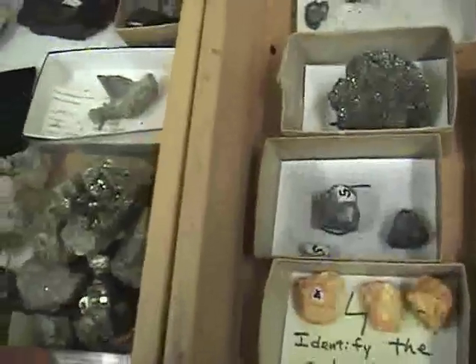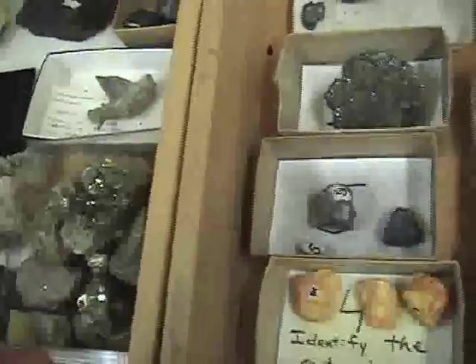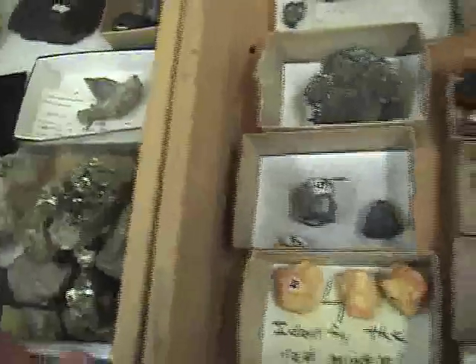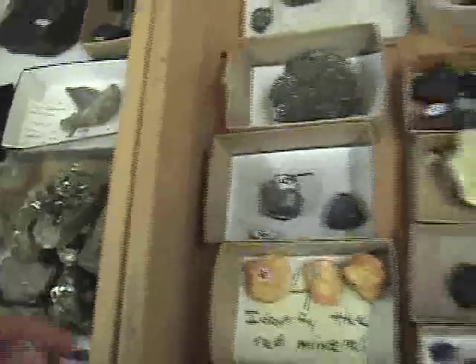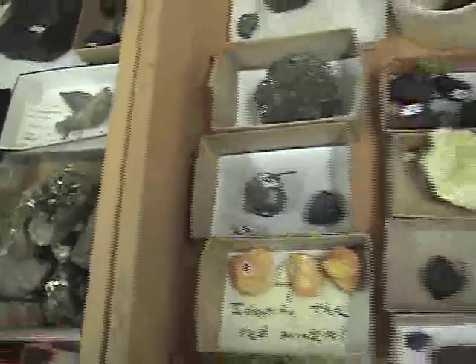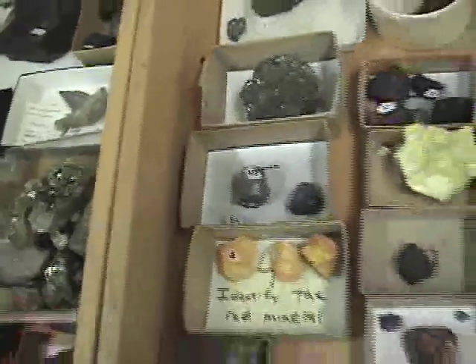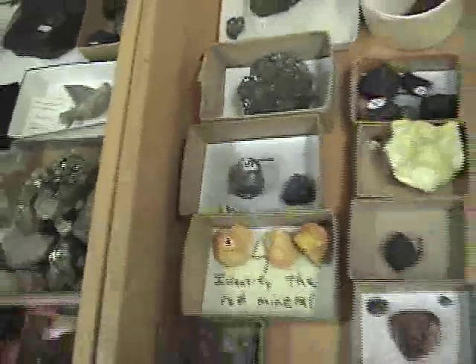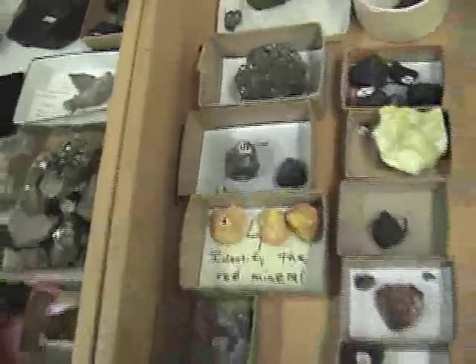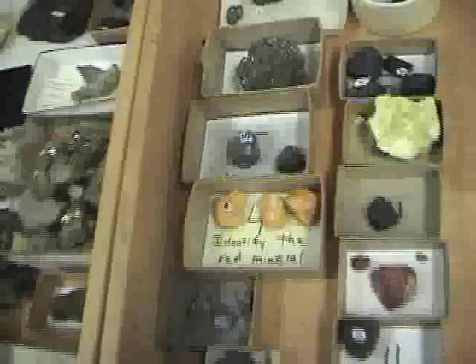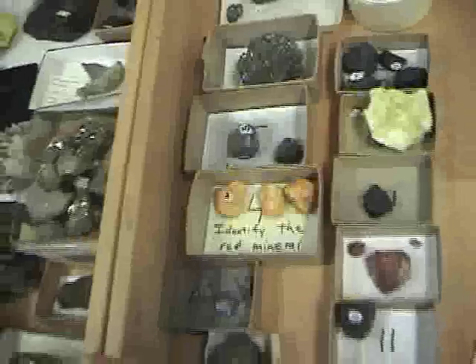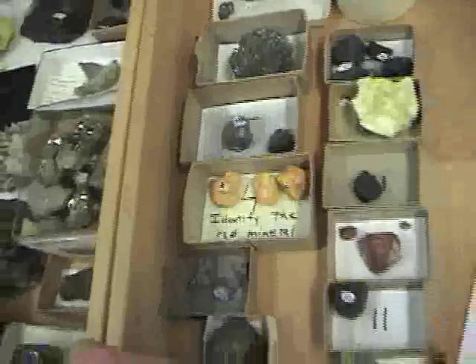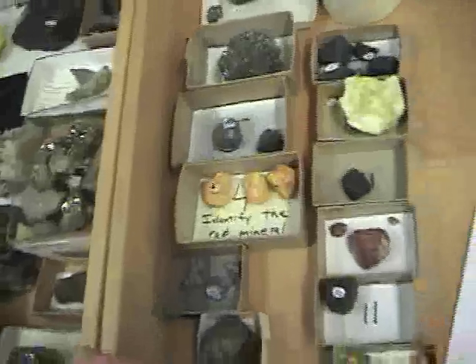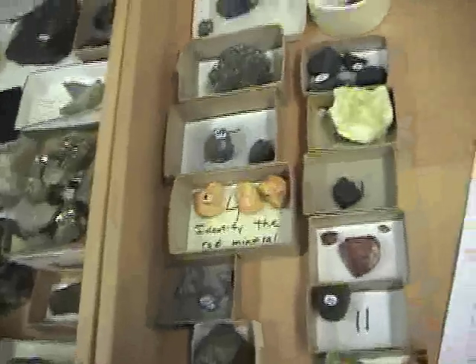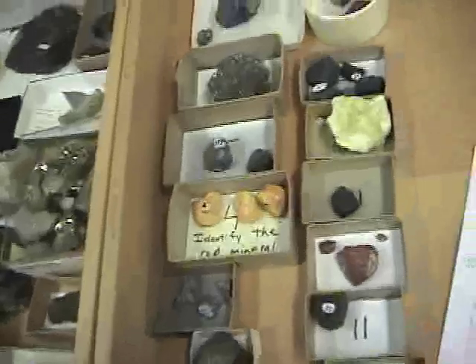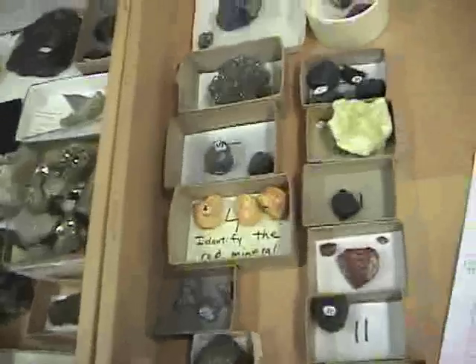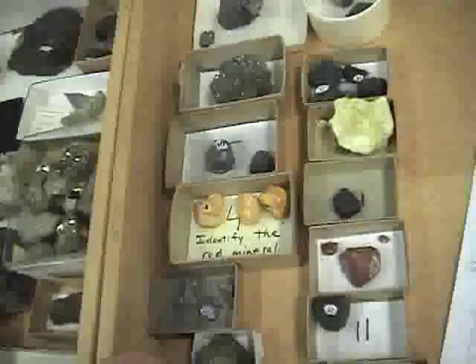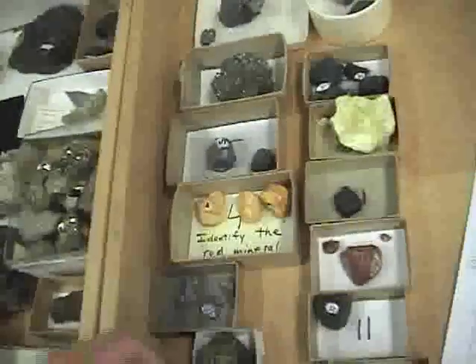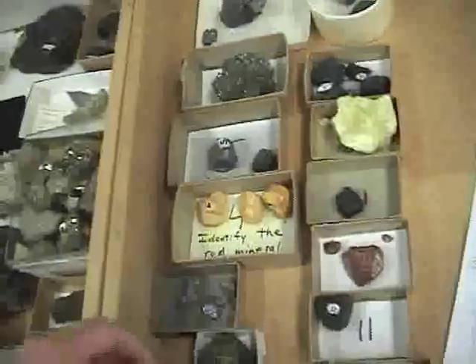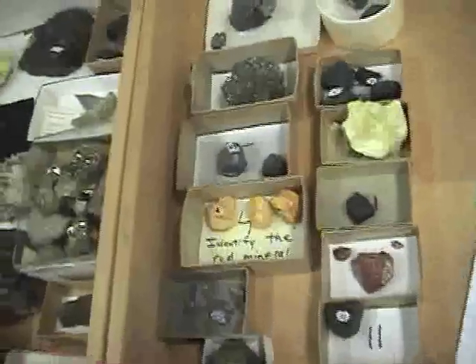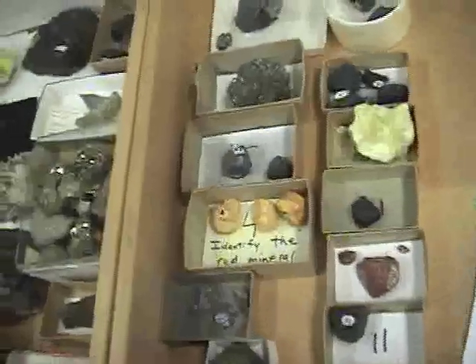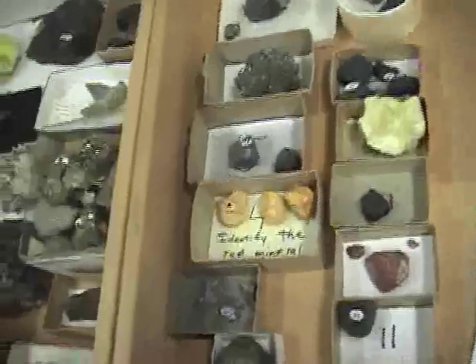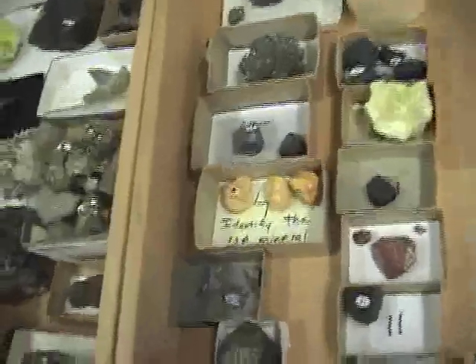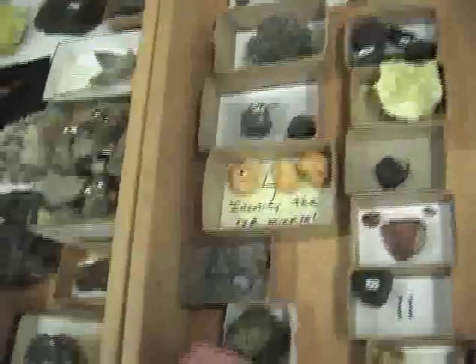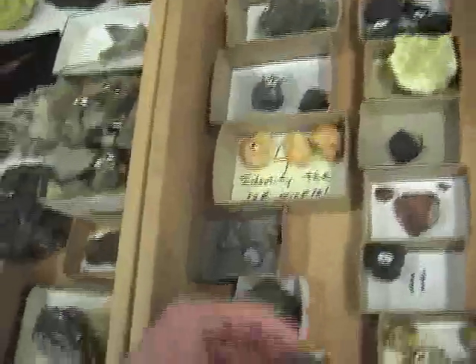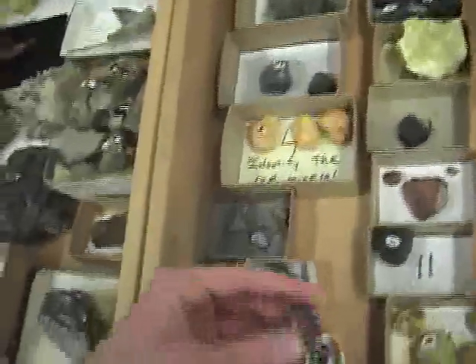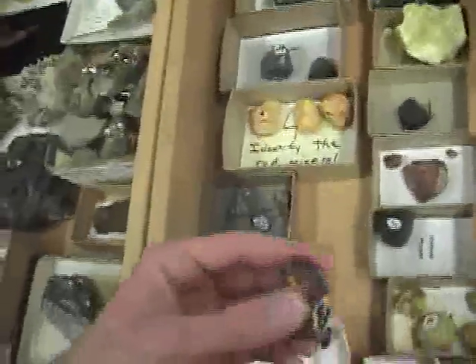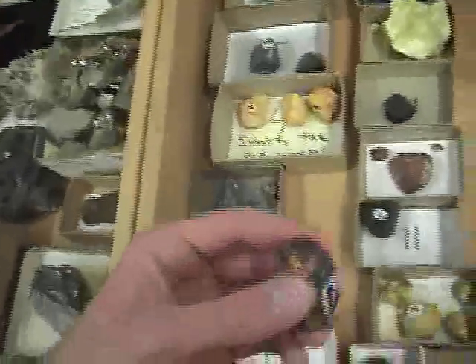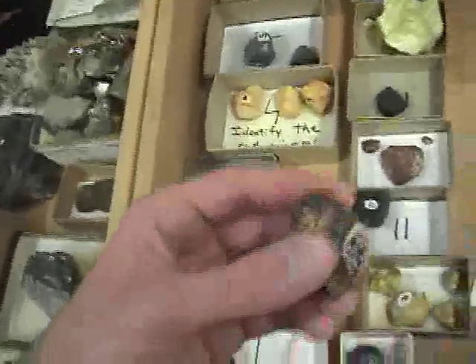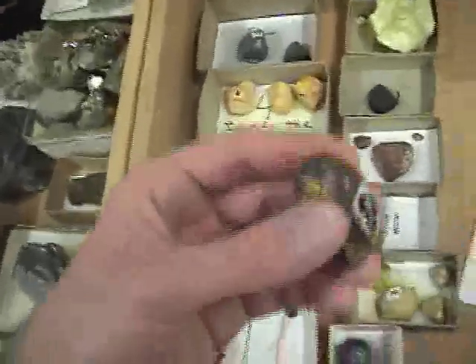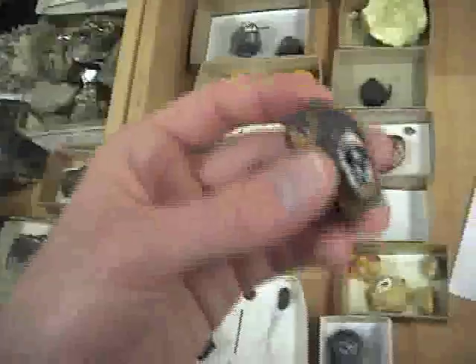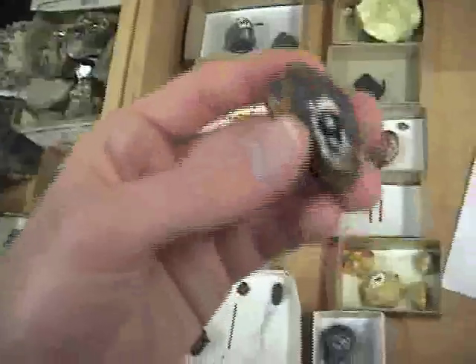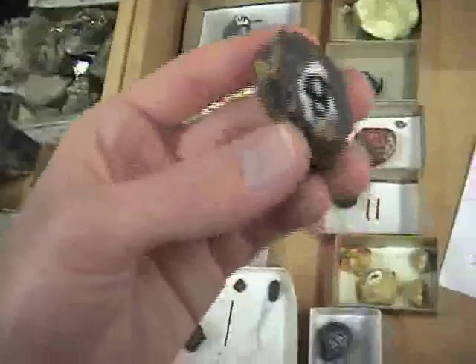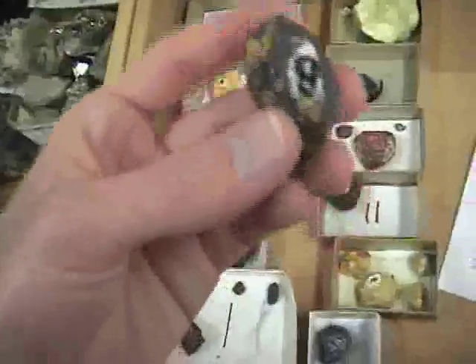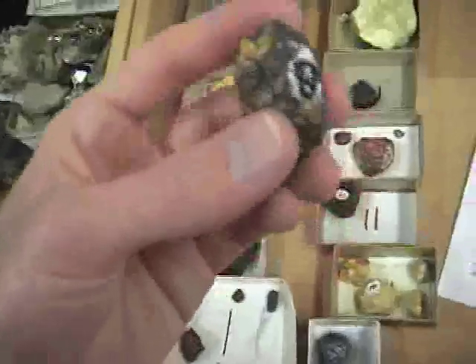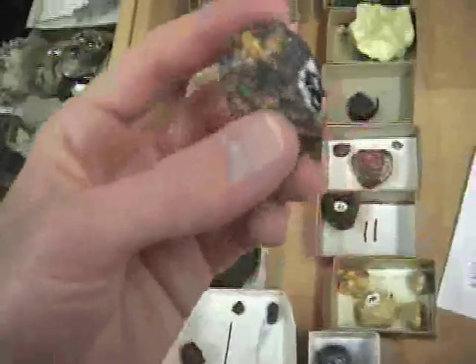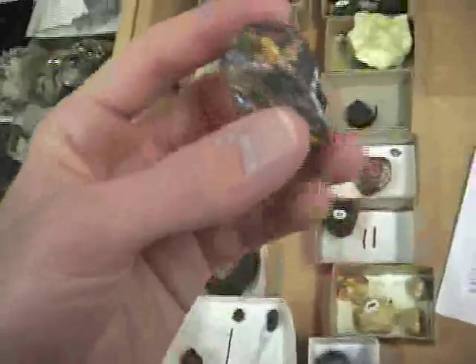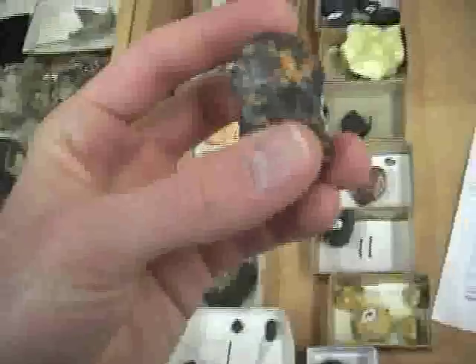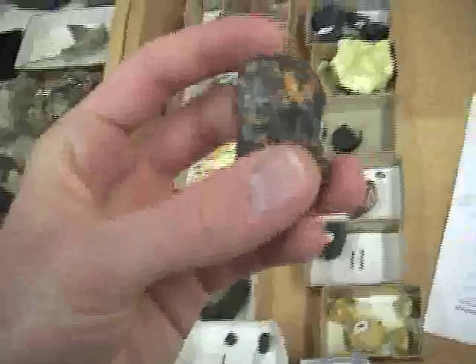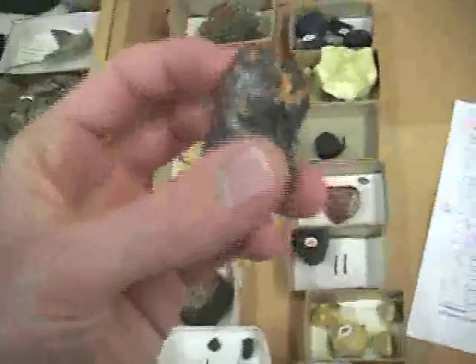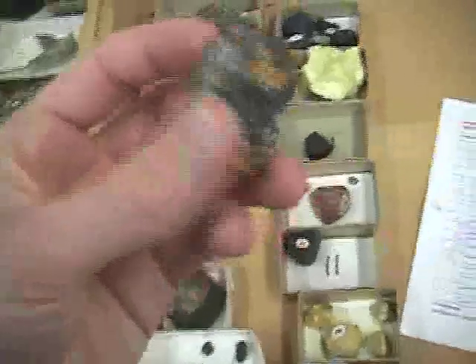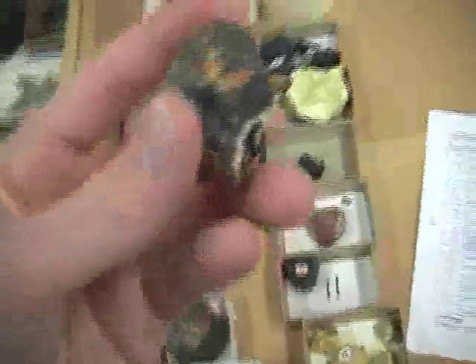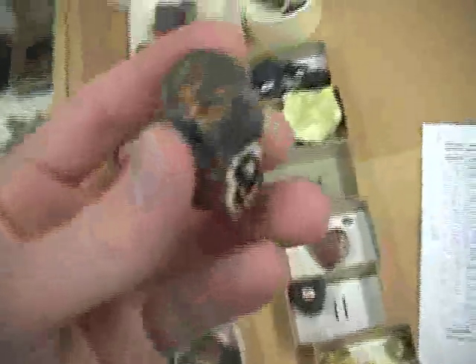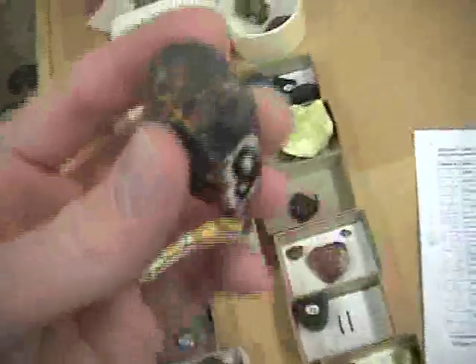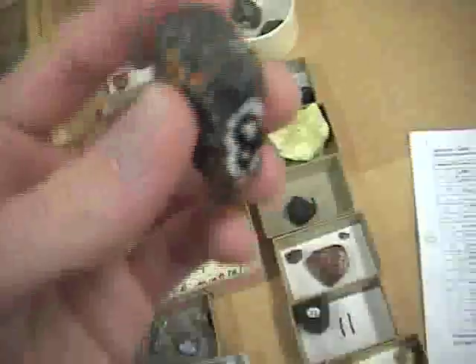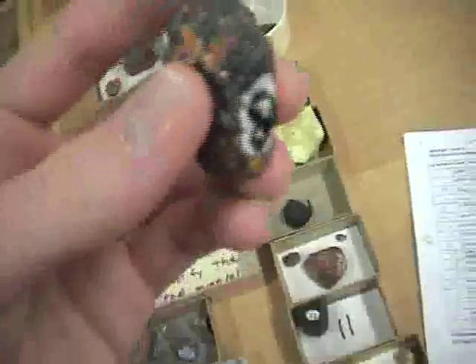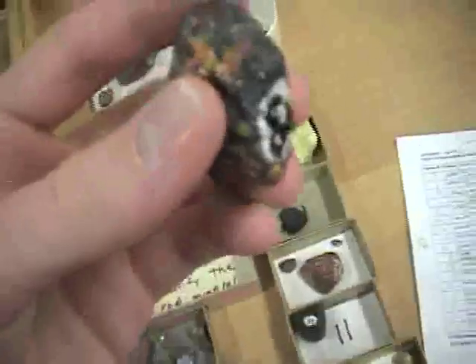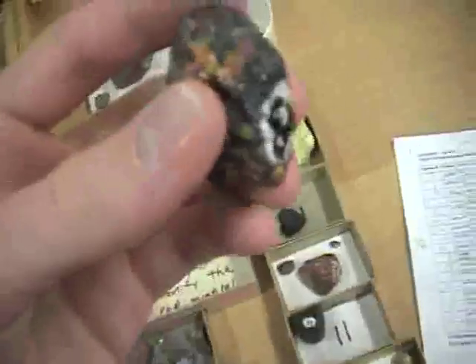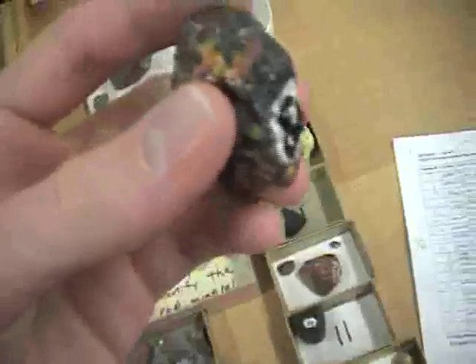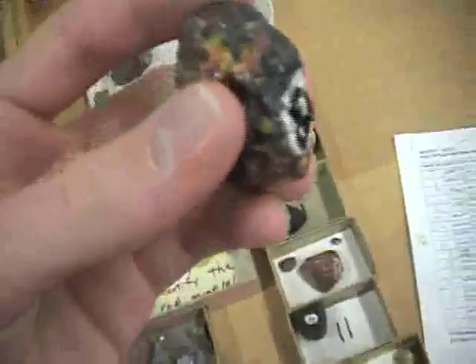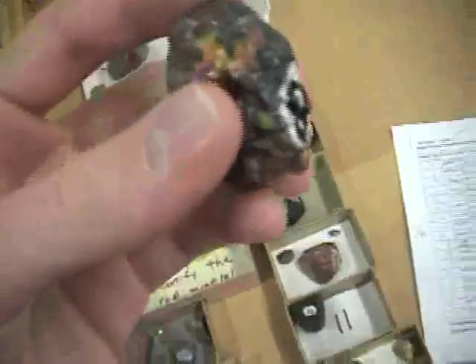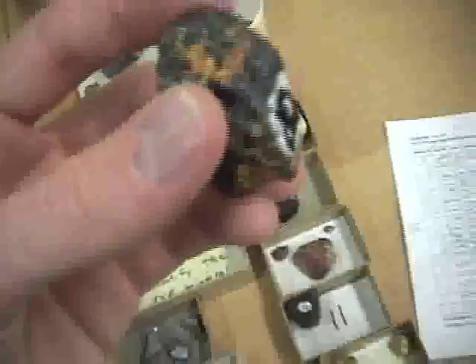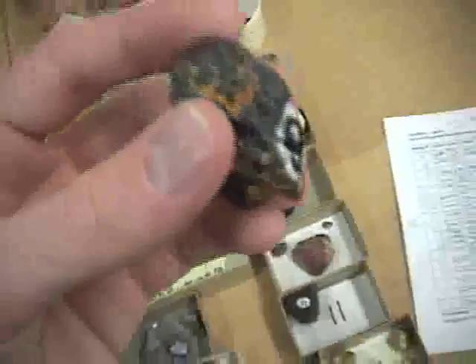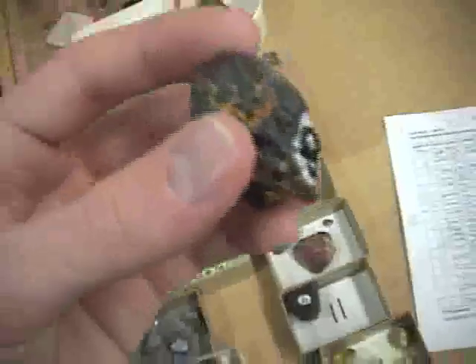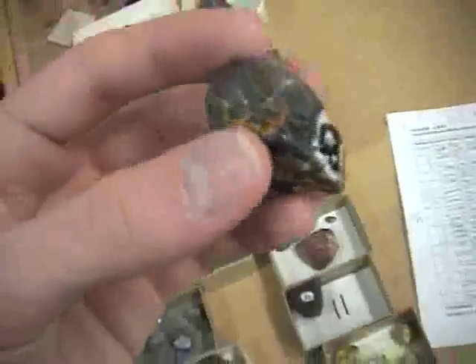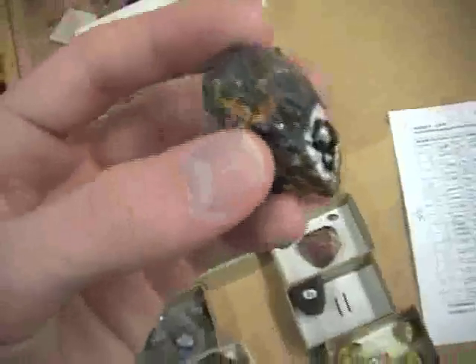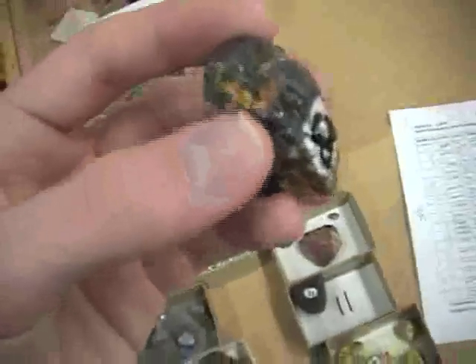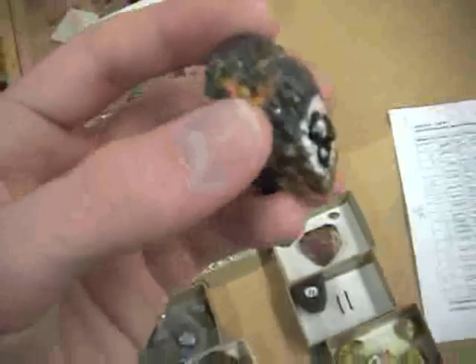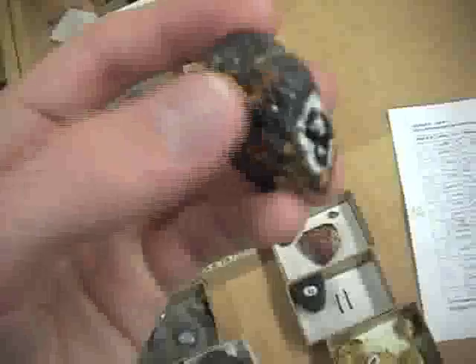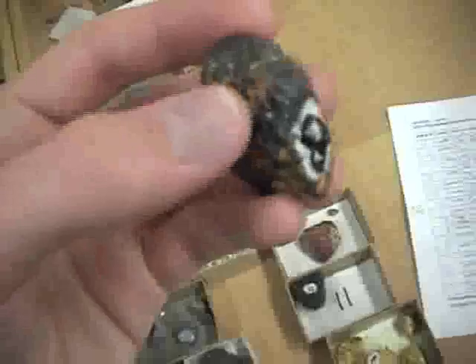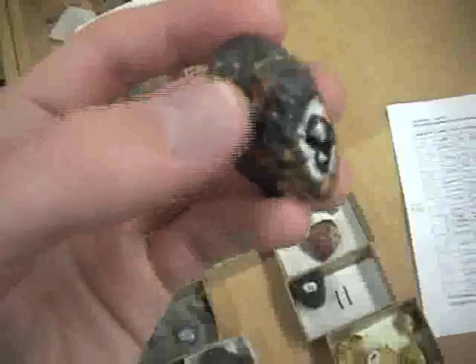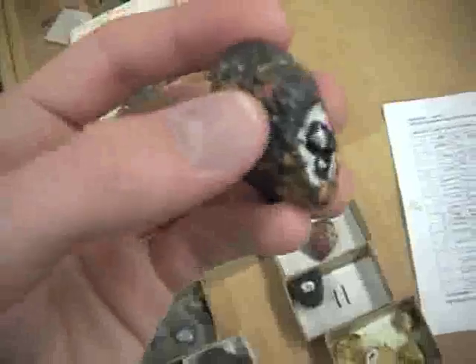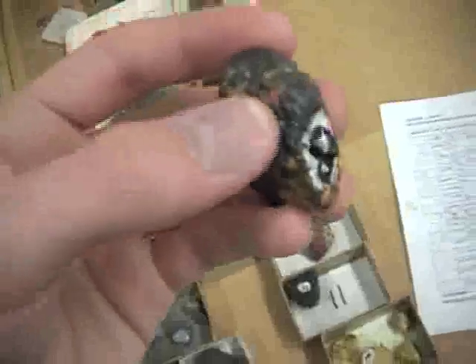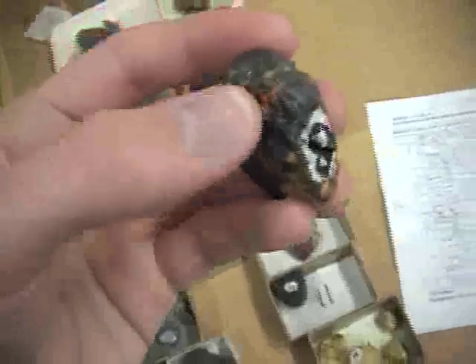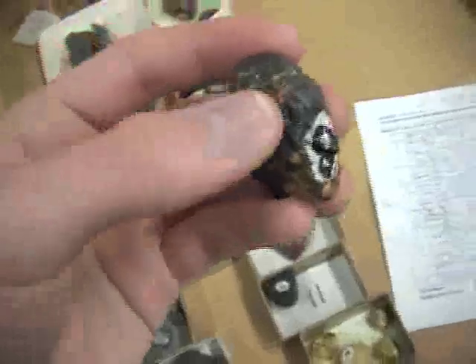And sphalerite — here's some sphalerite. It's zinc sulfide. There's a little bit of sulfur right there.